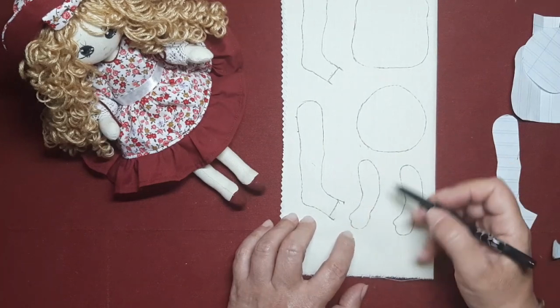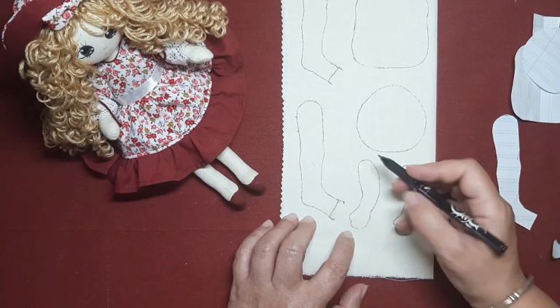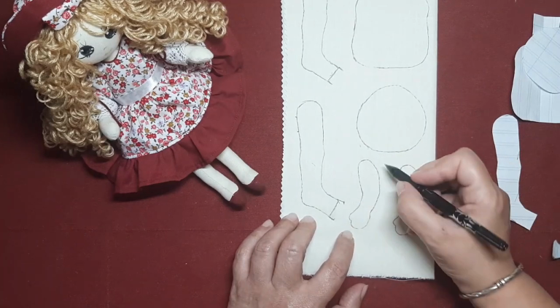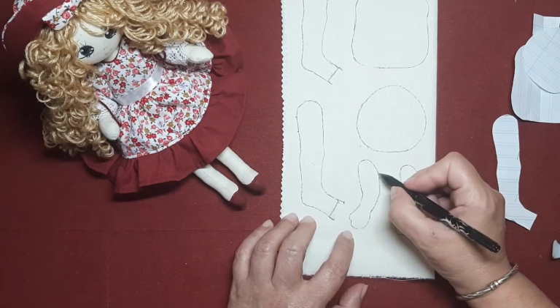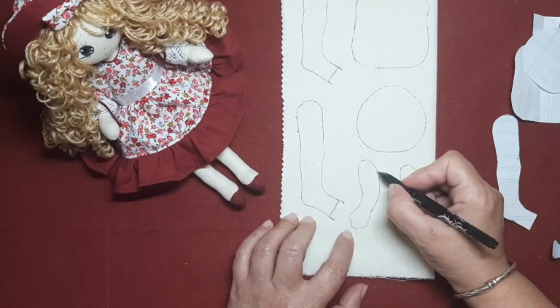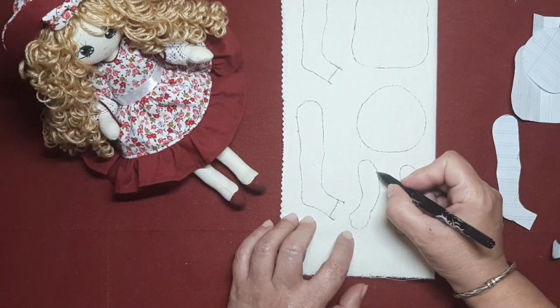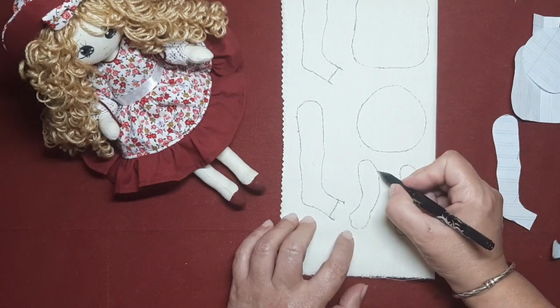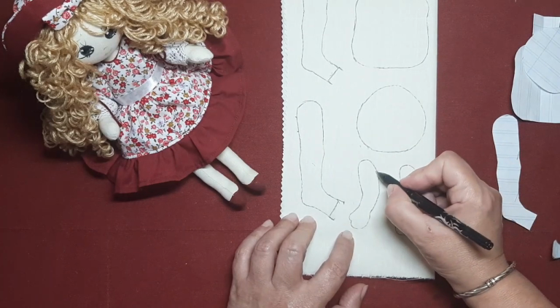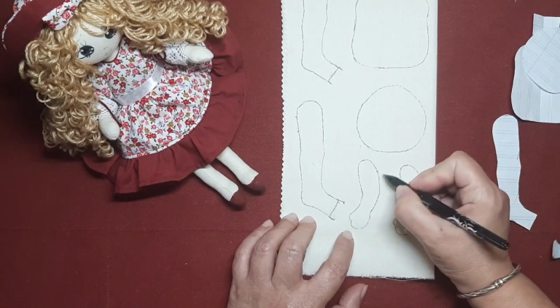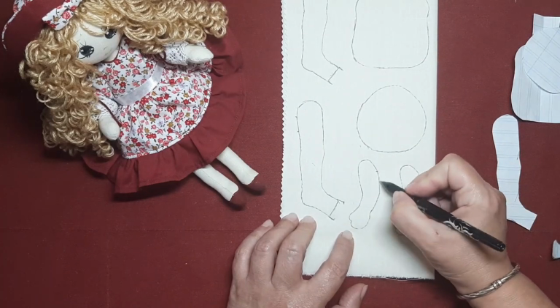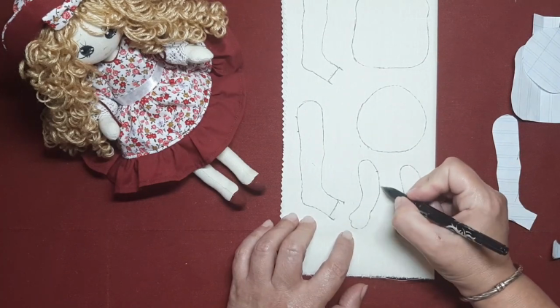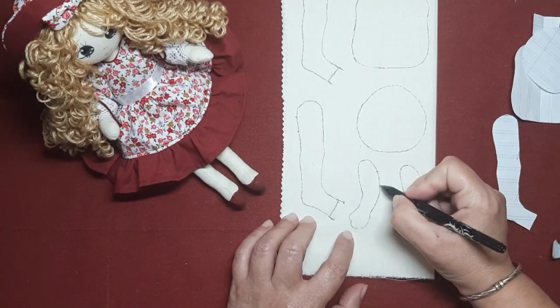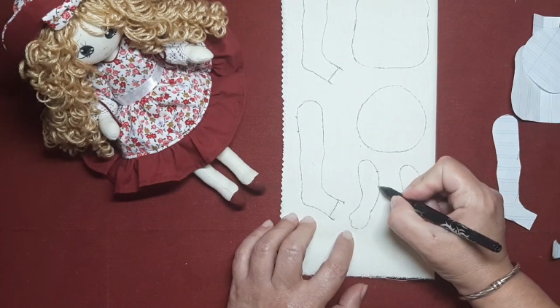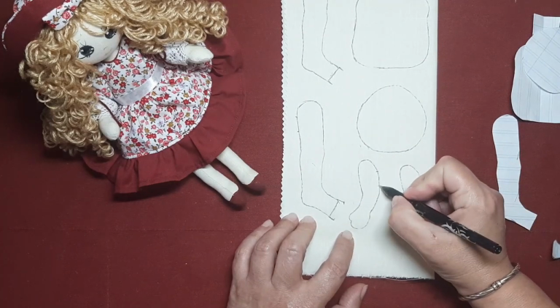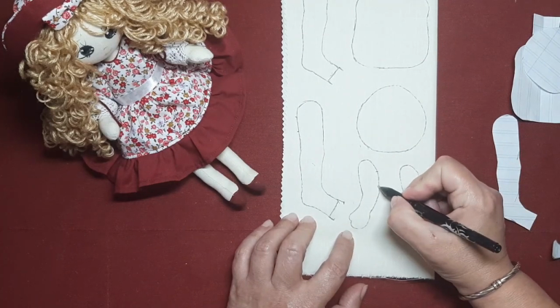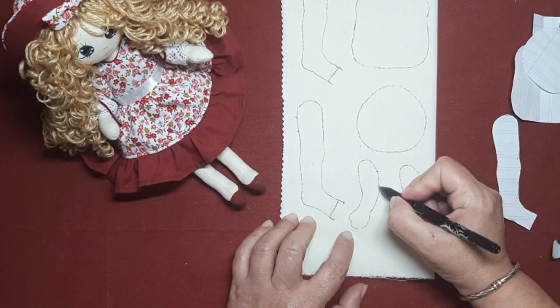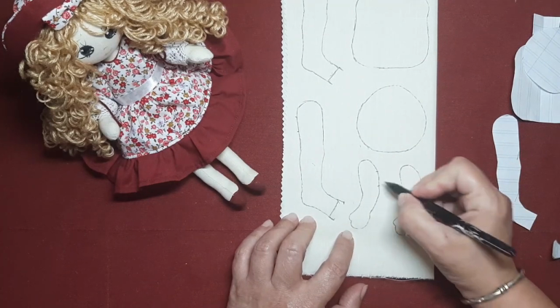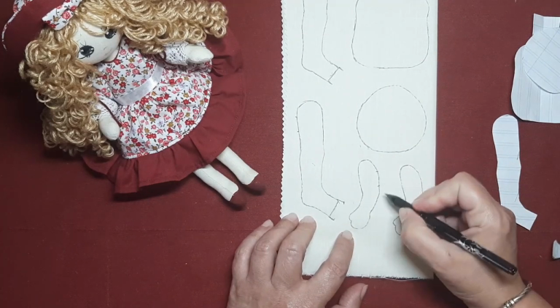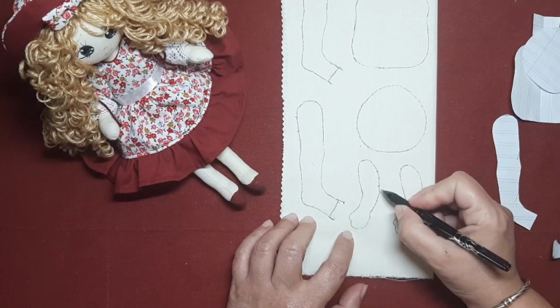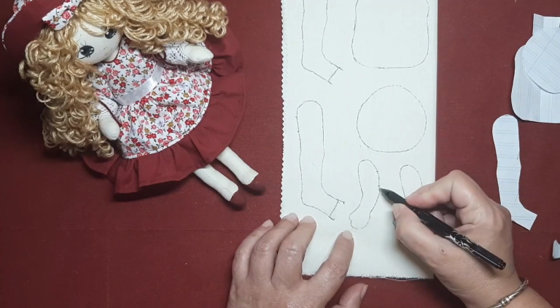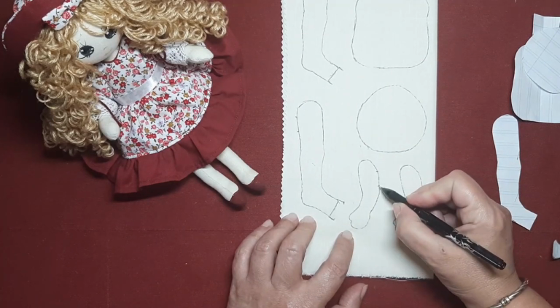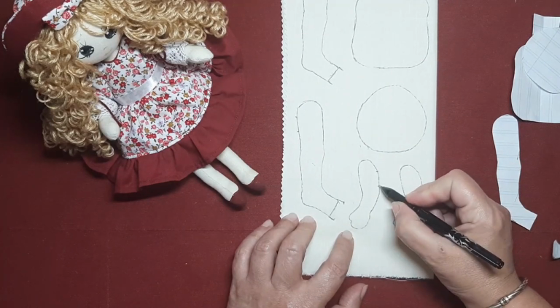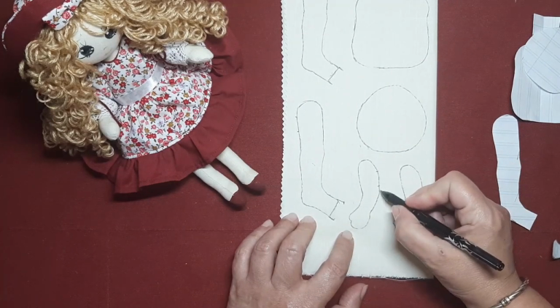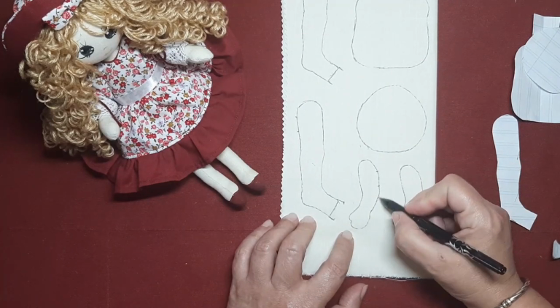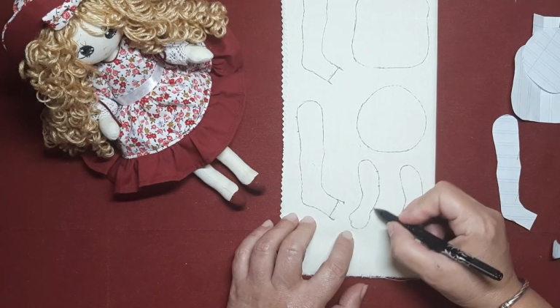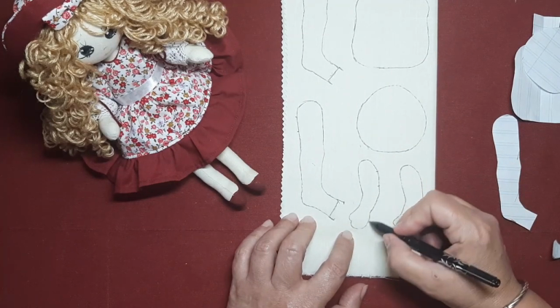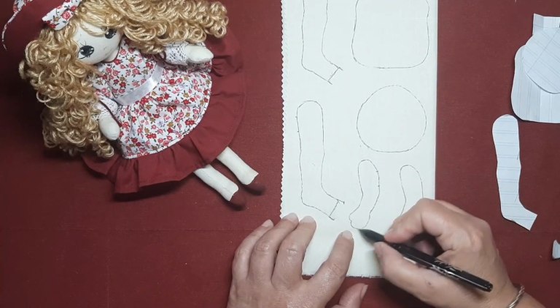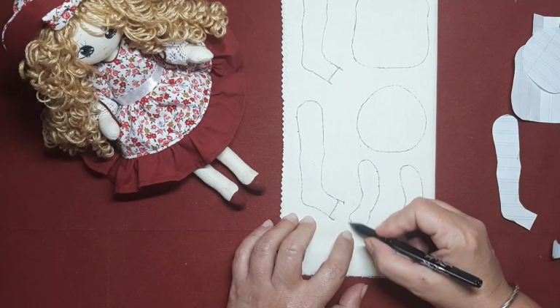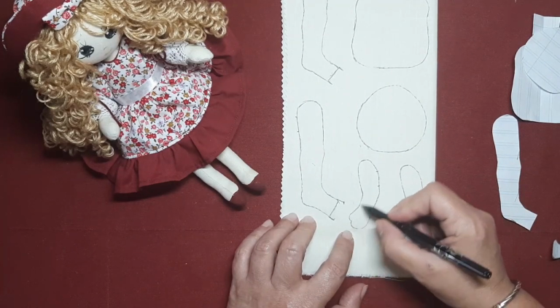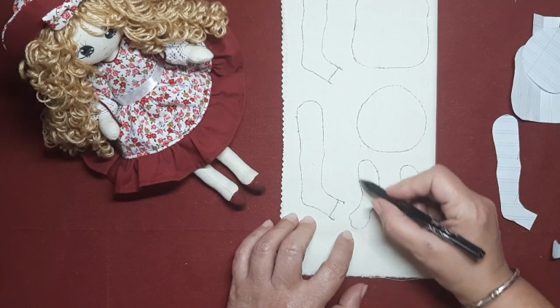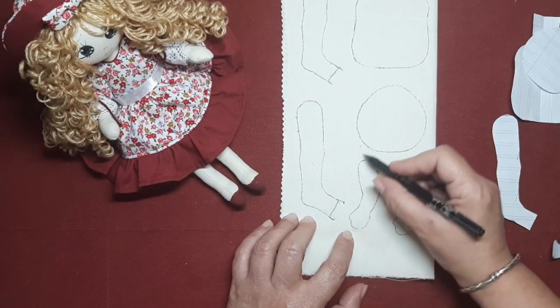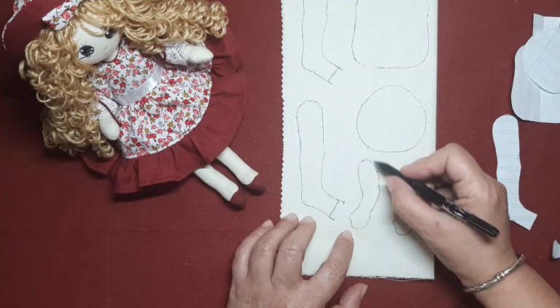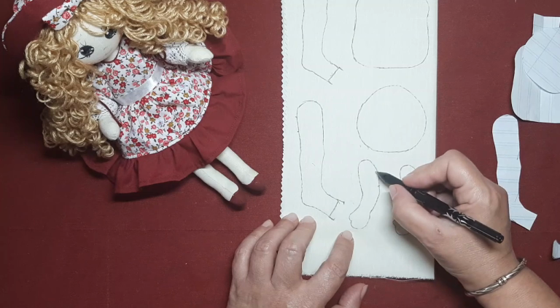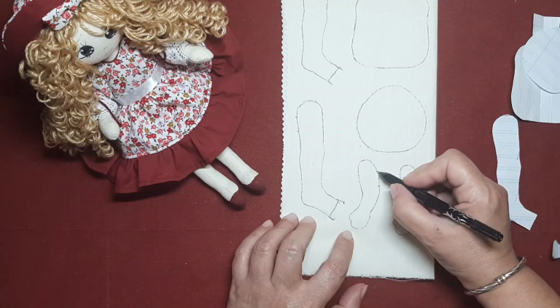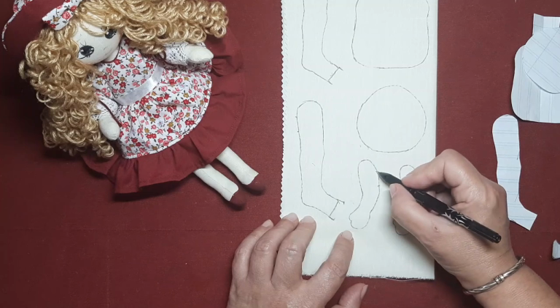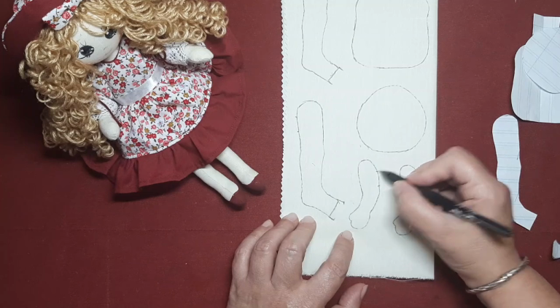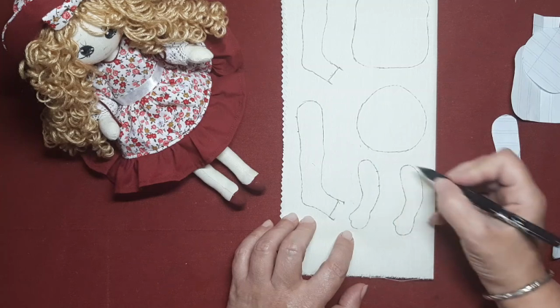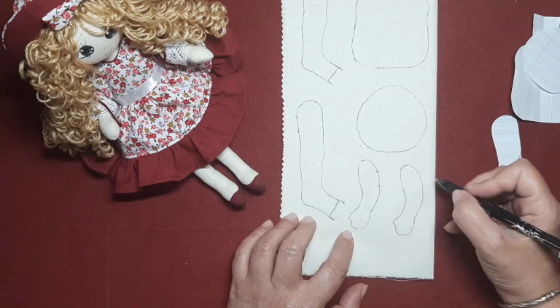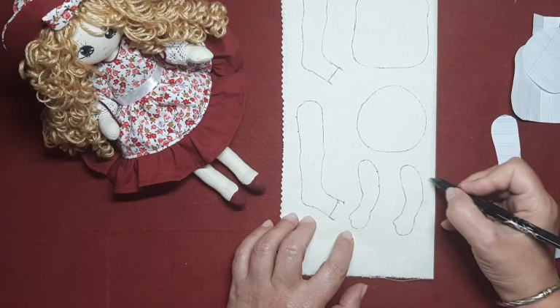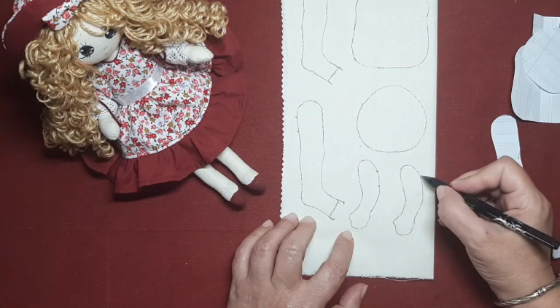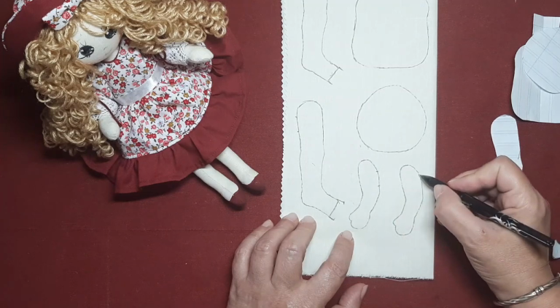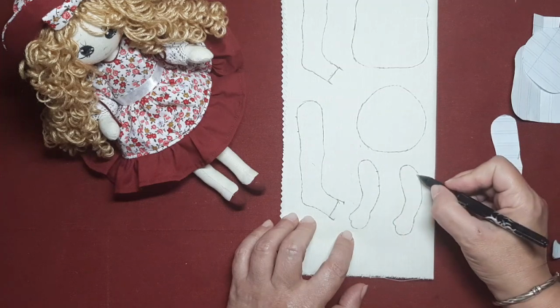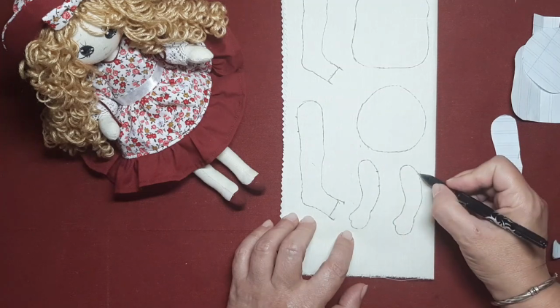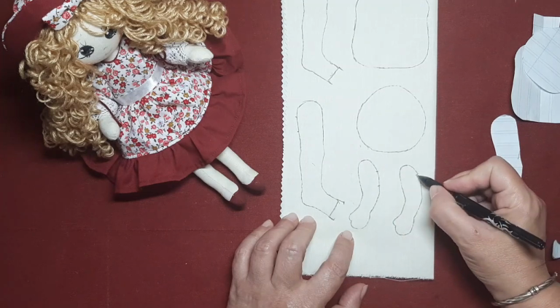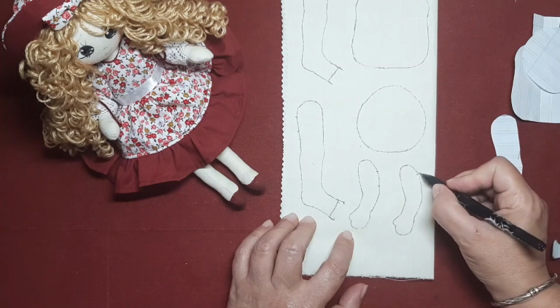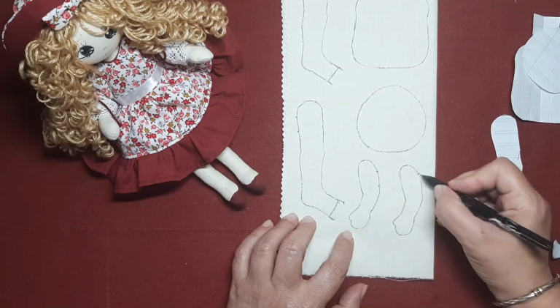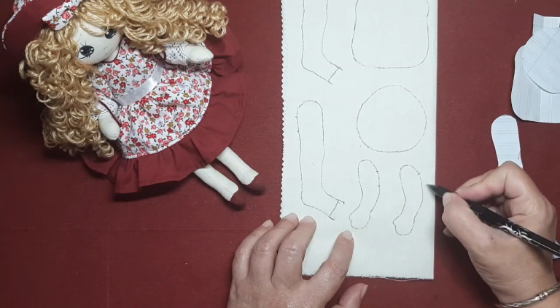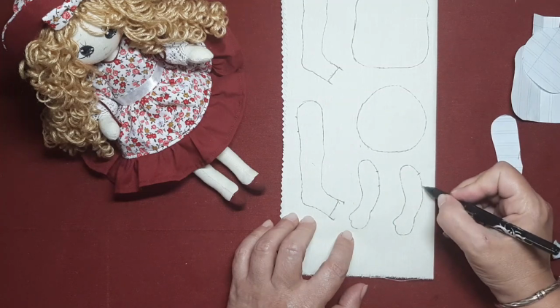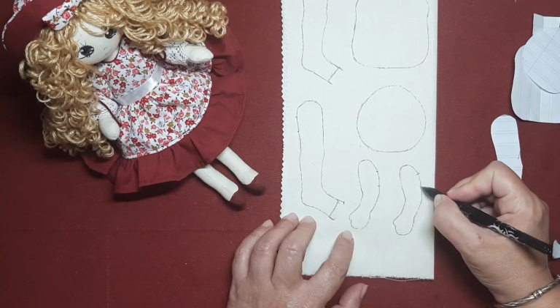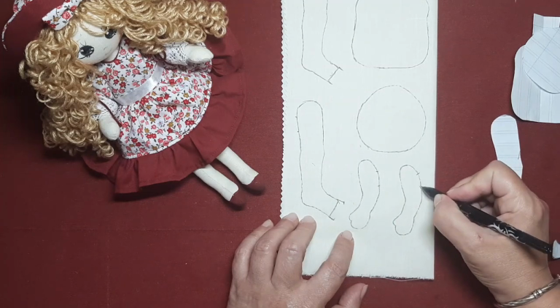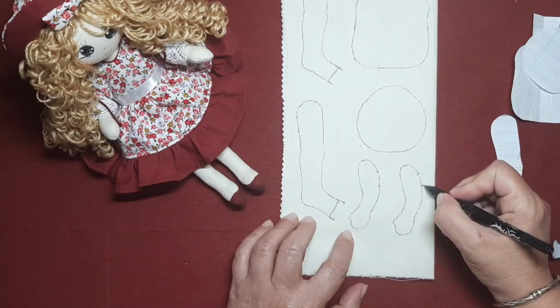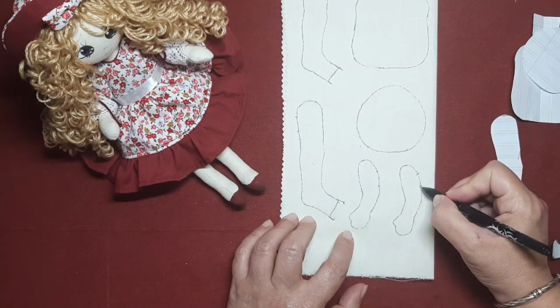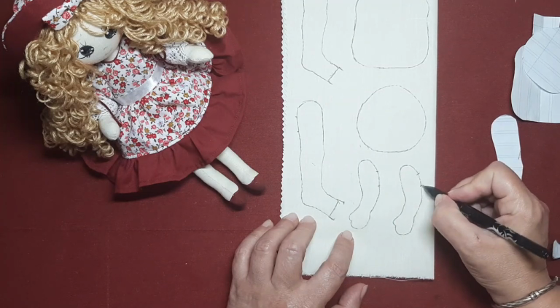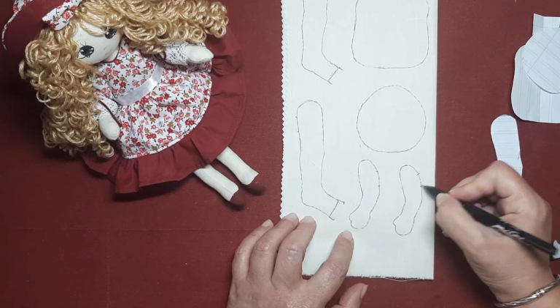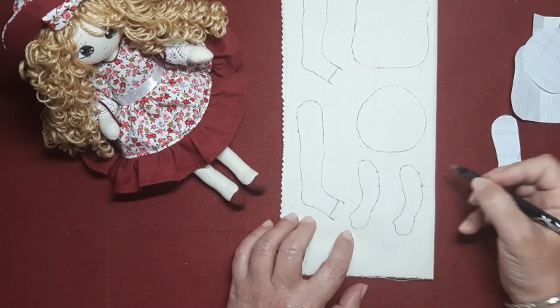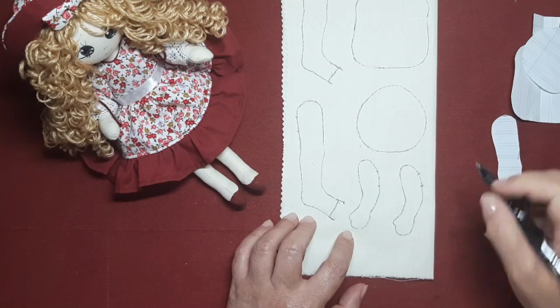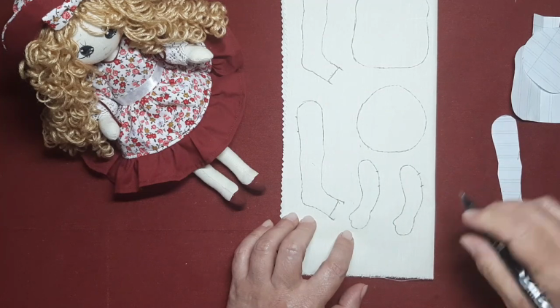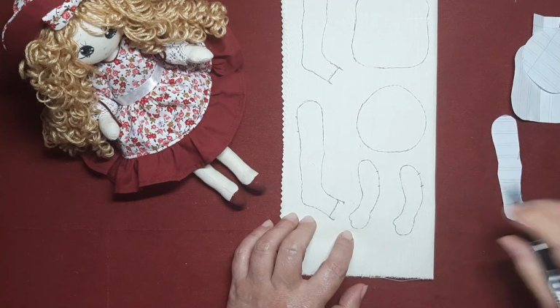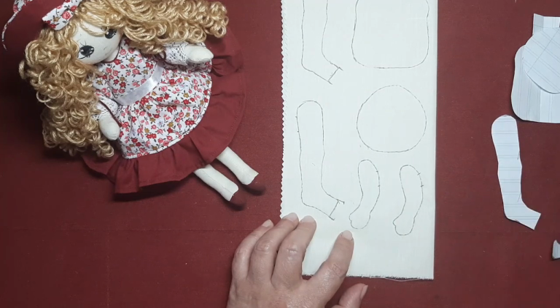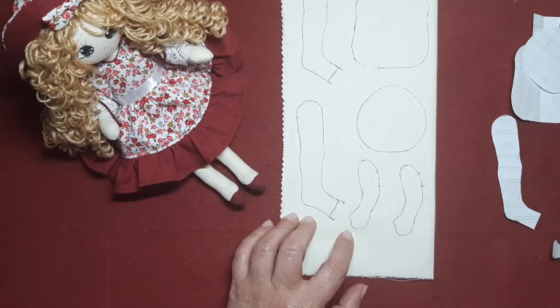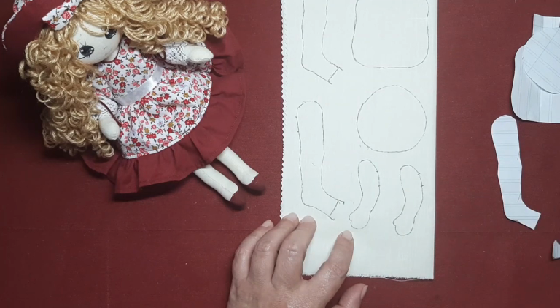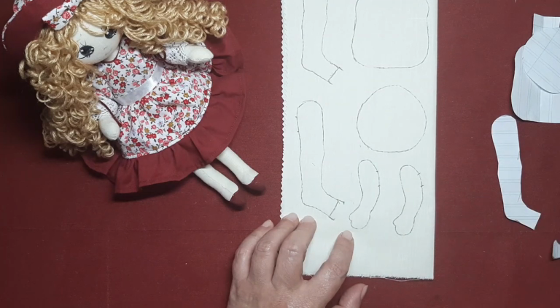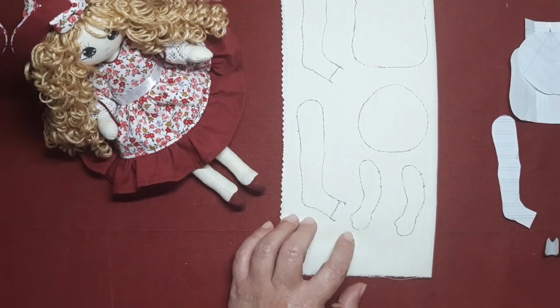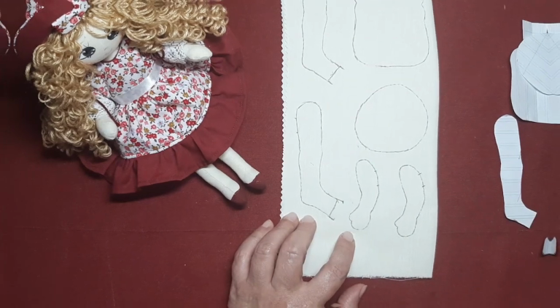El brazo hacemos igual, empezamos a coser, damos la vuelta y terminamos aquí. Vamos a la máquina.